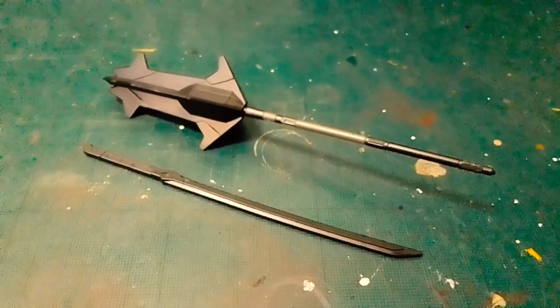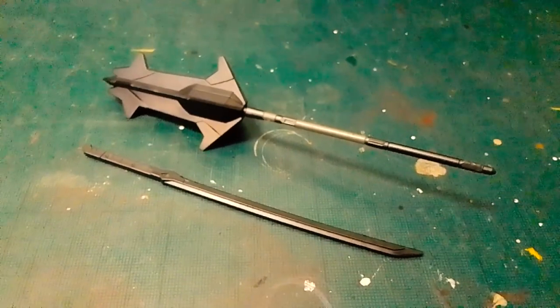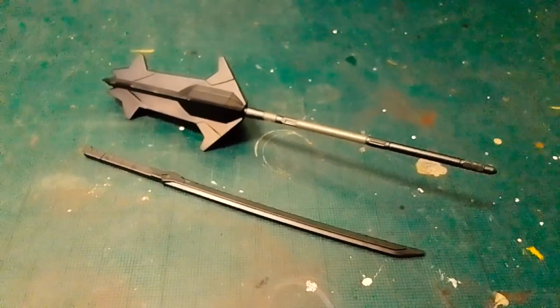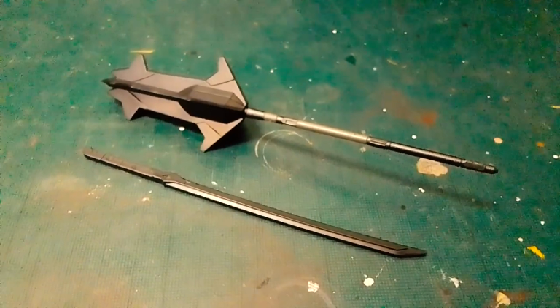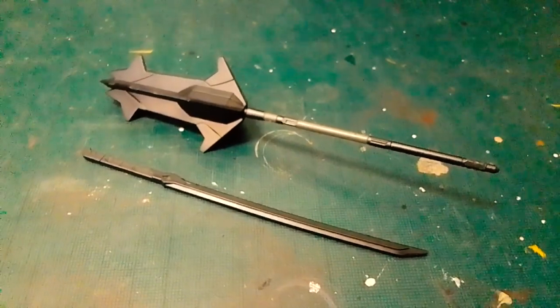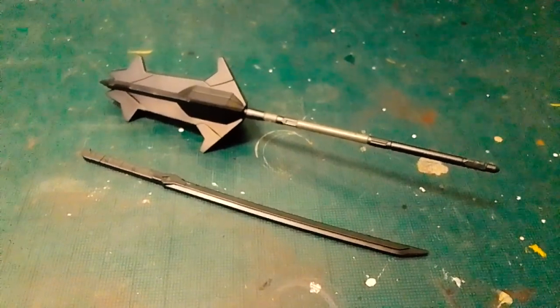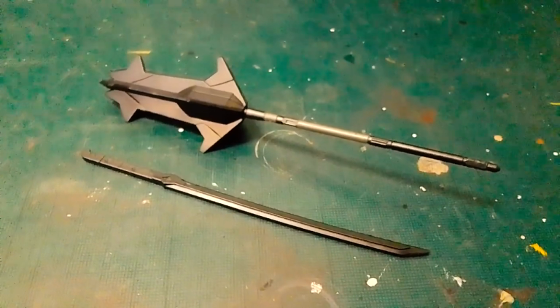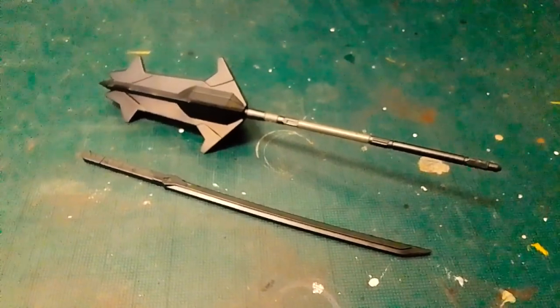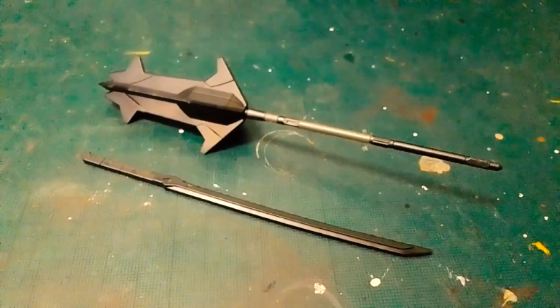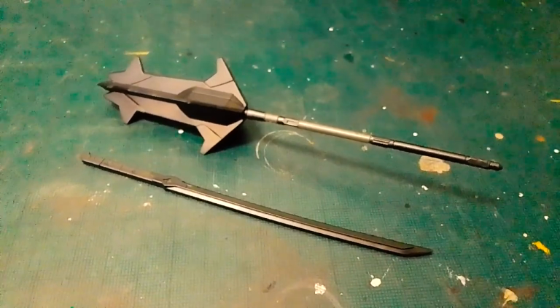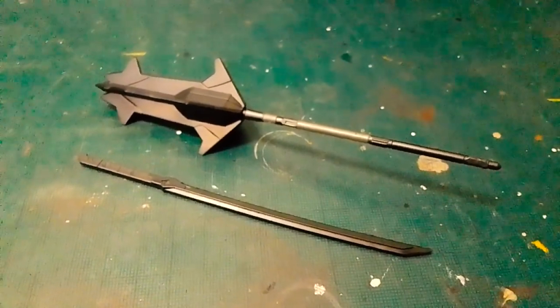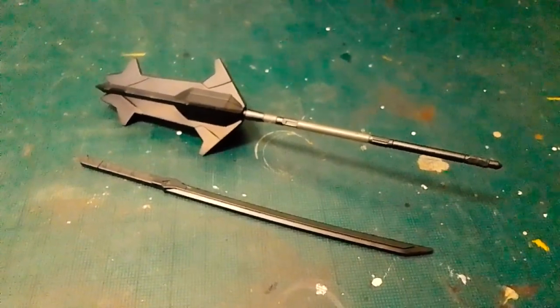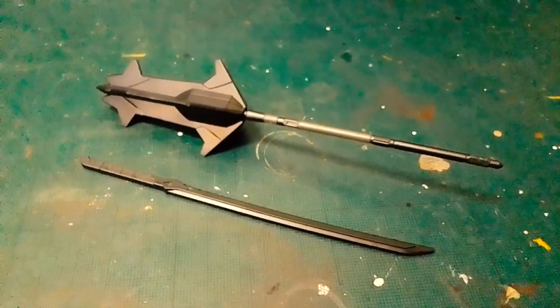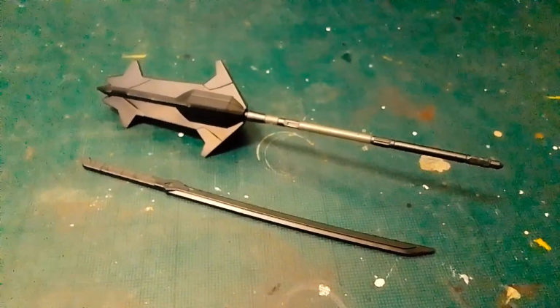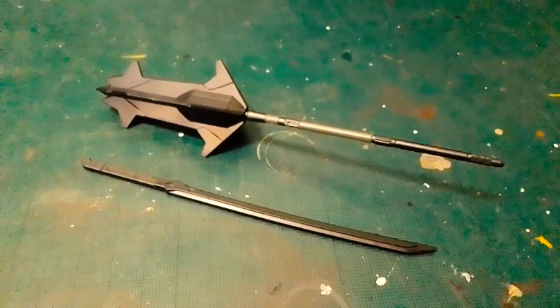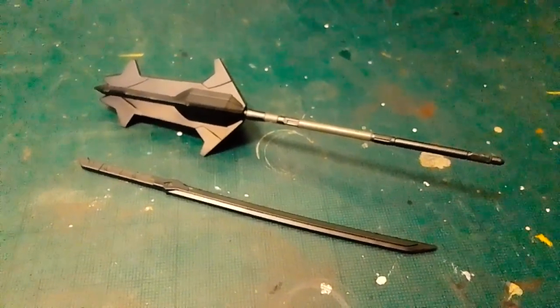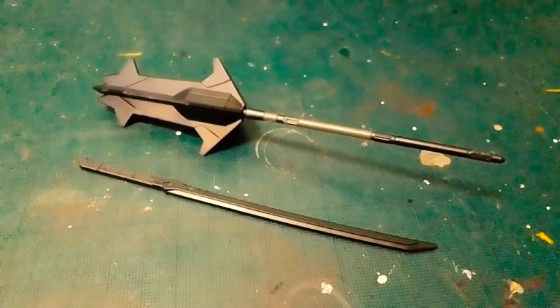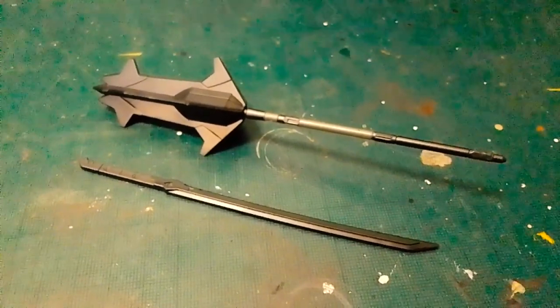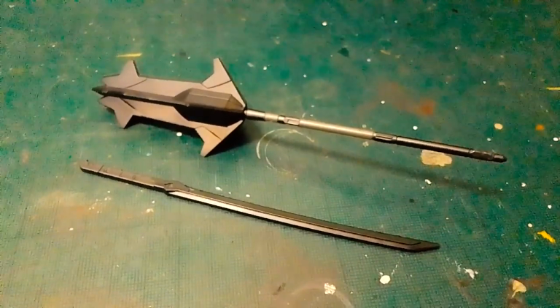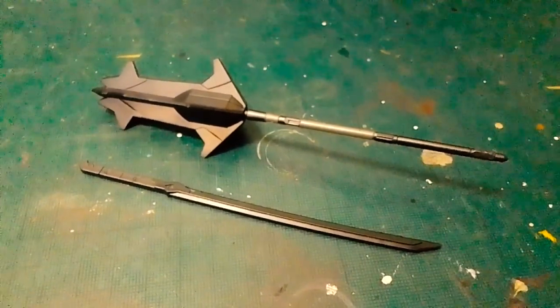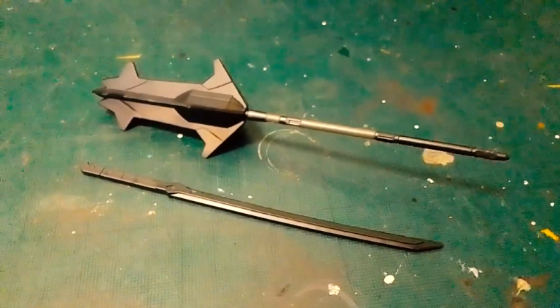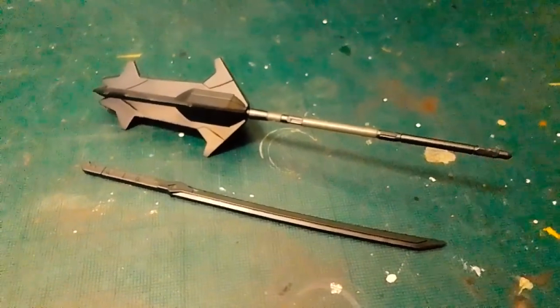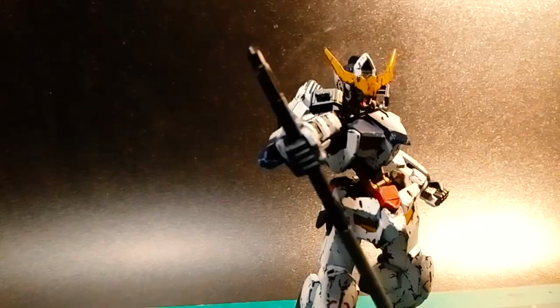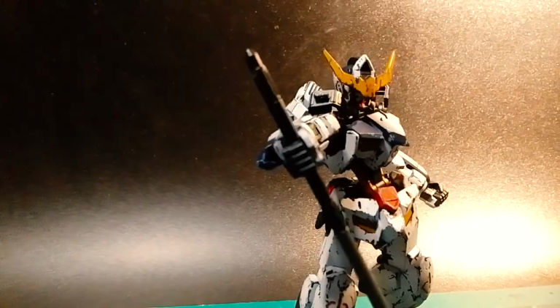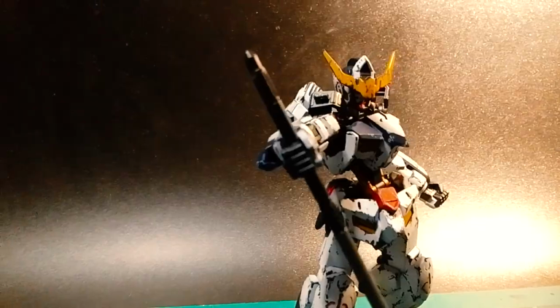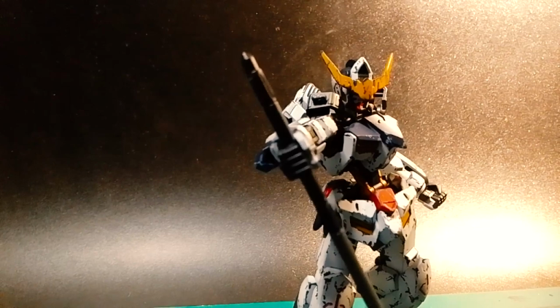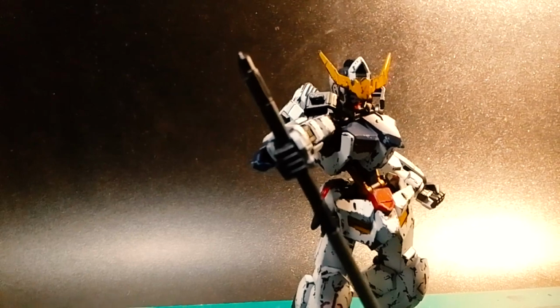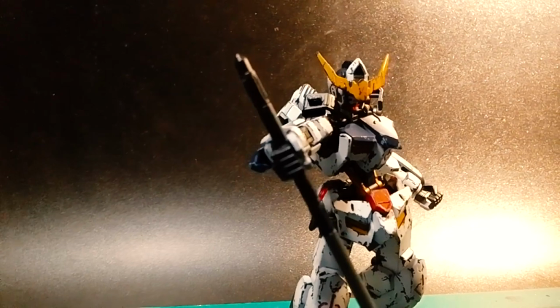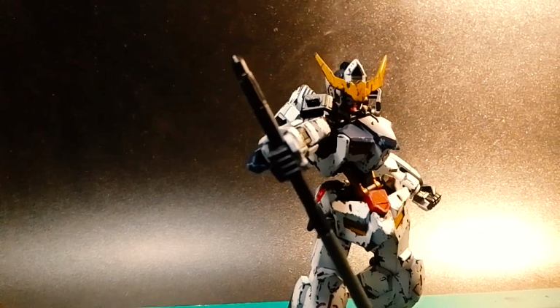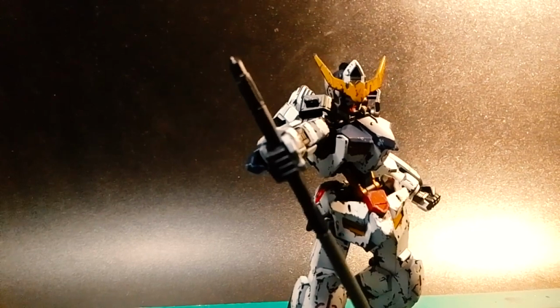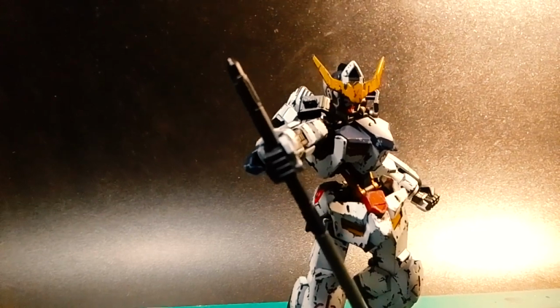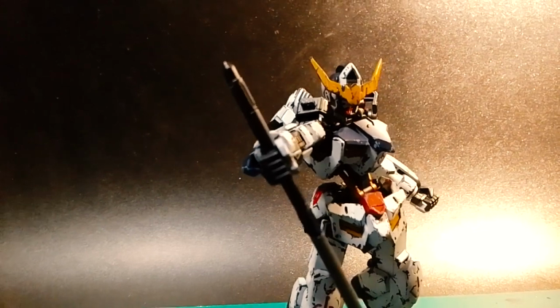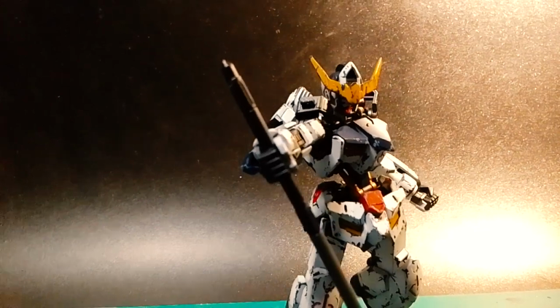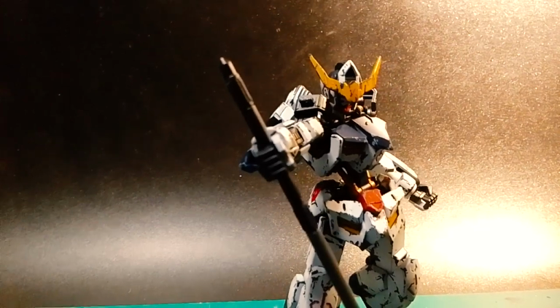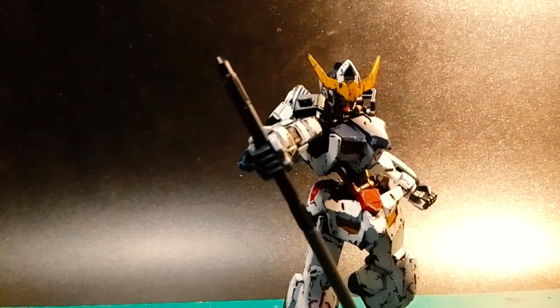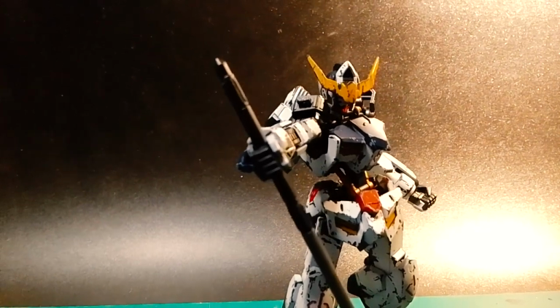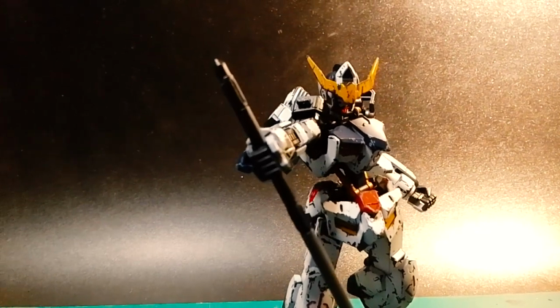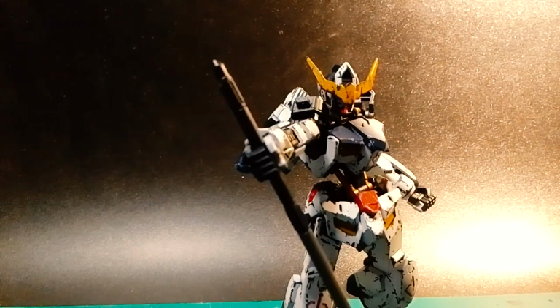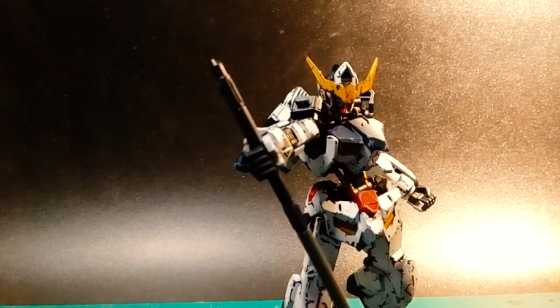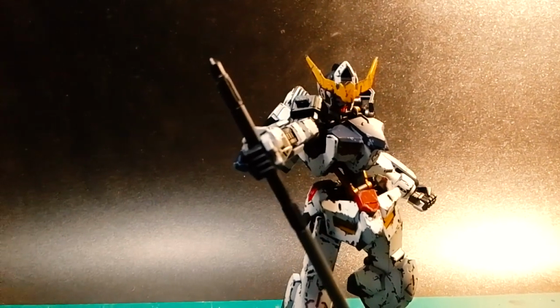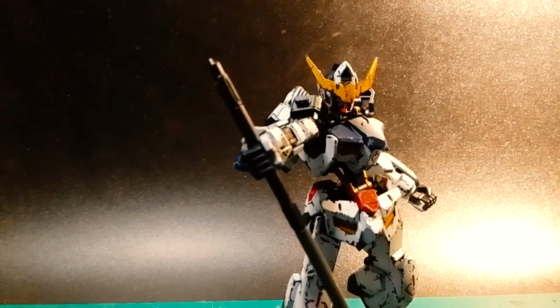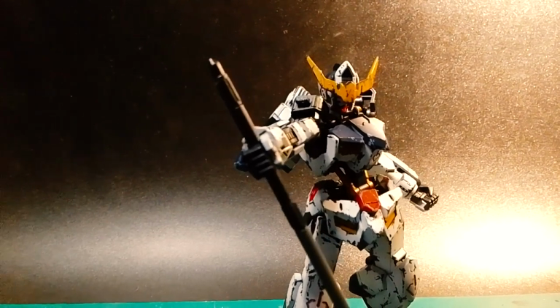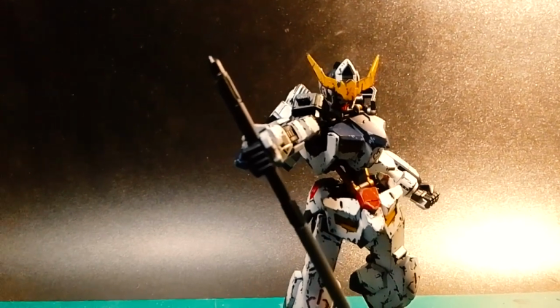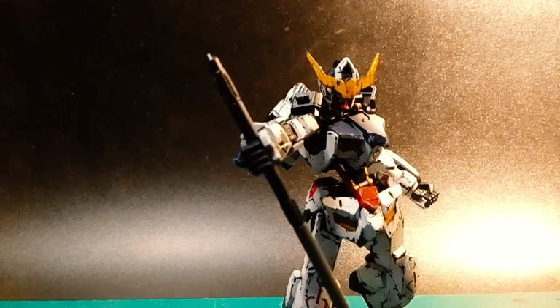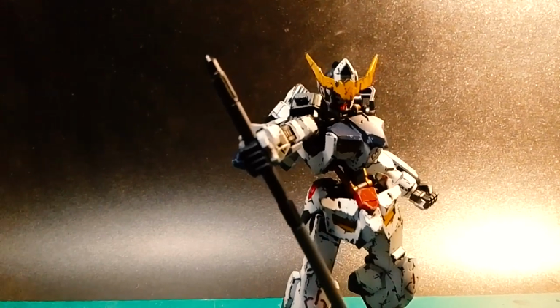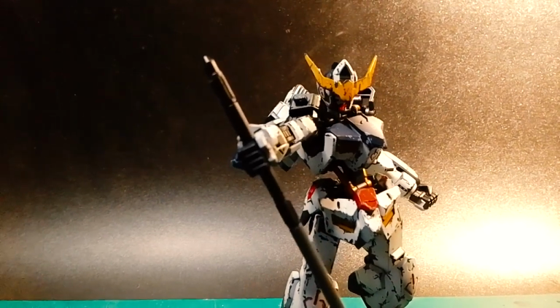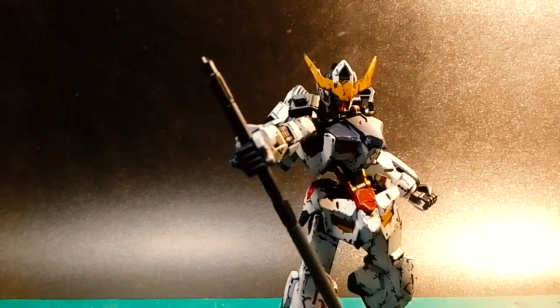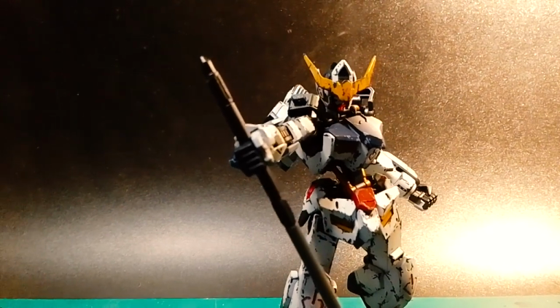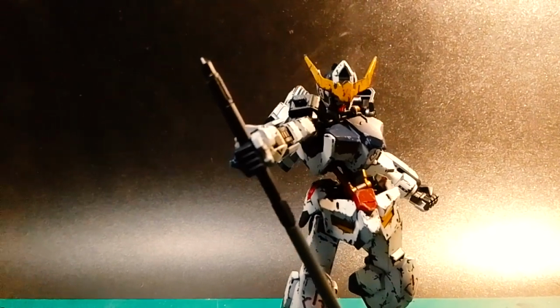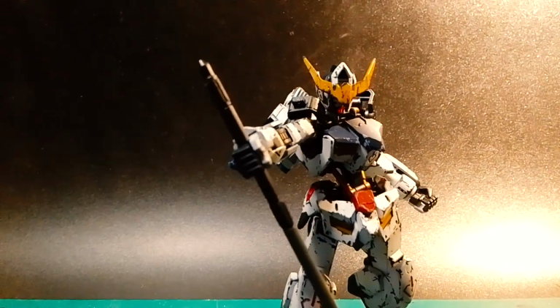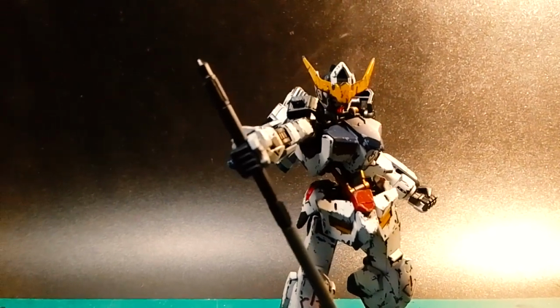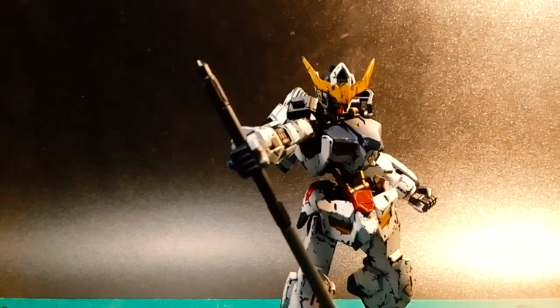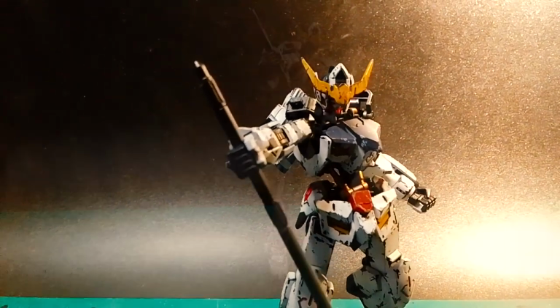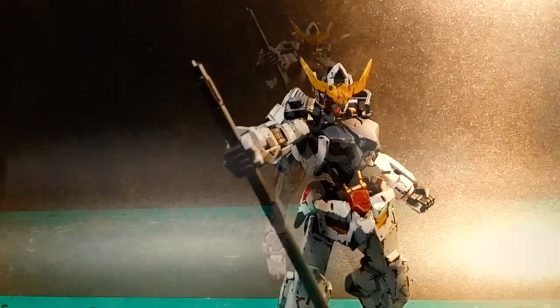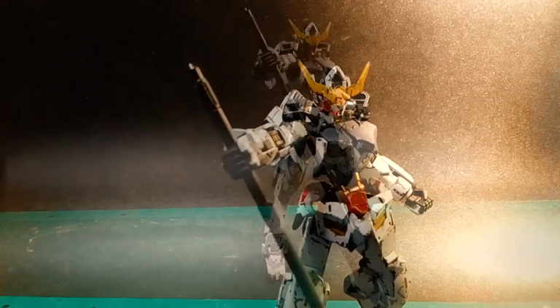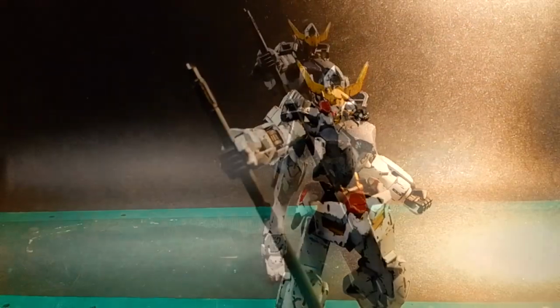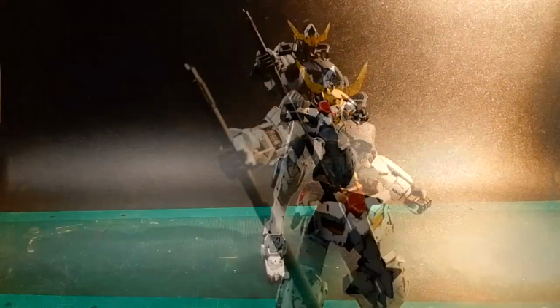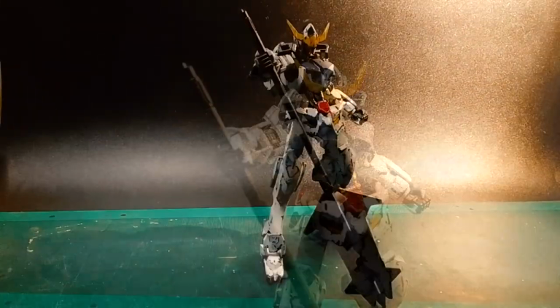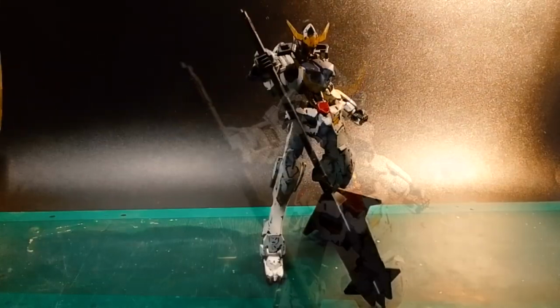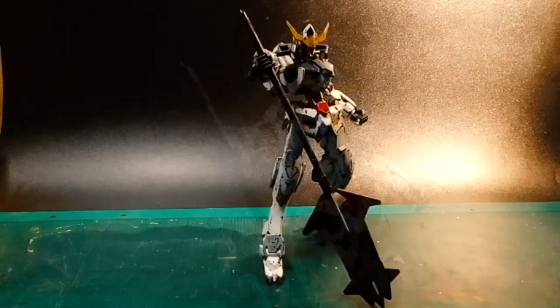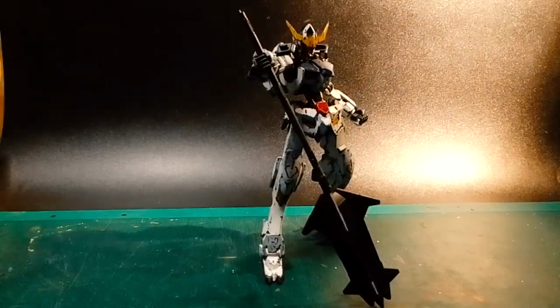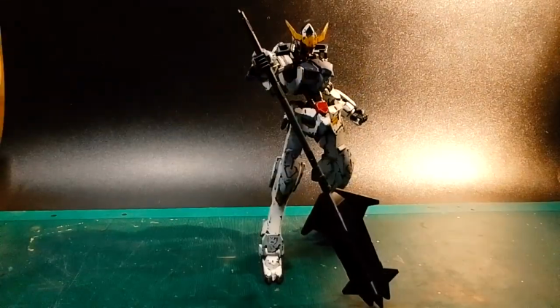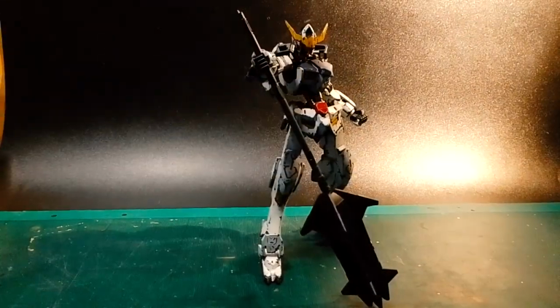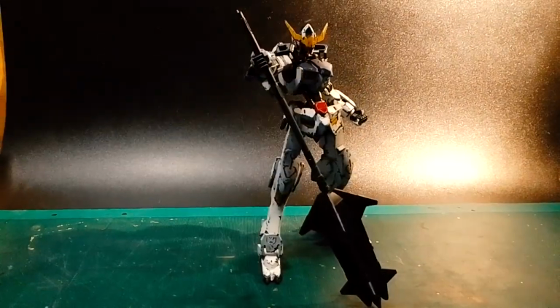The kit only comes with two melee weapons: the mace and the sword. Personally, I prefer the mace over the sword simply because it's such an unorthodox design for a Gundam.